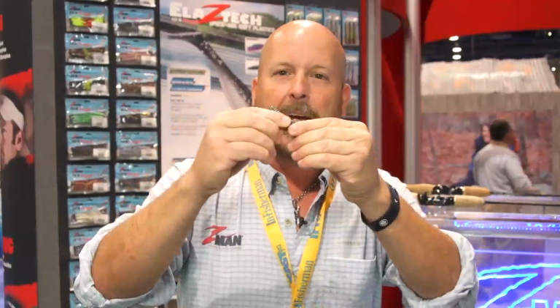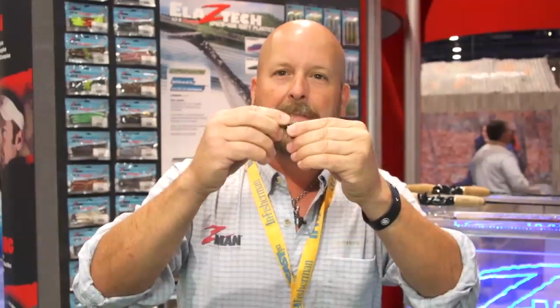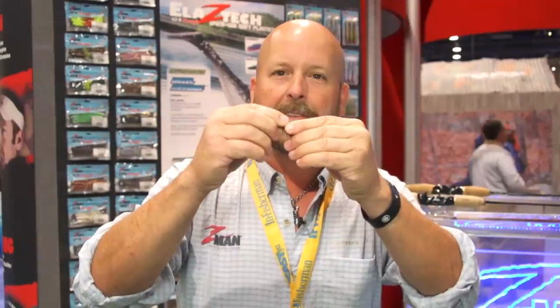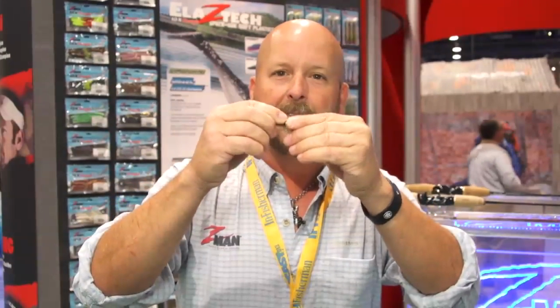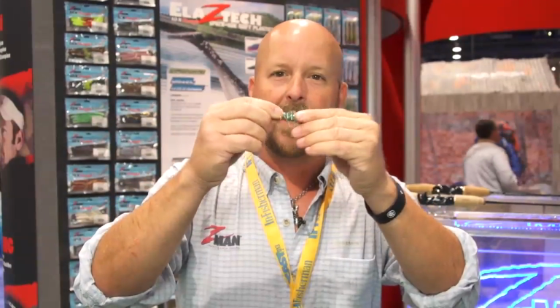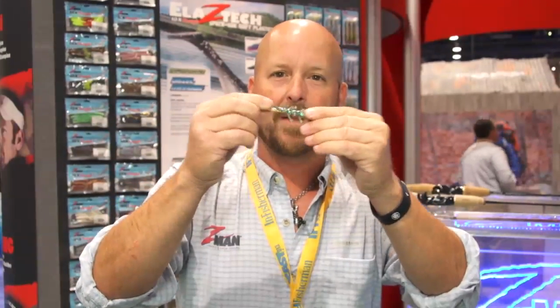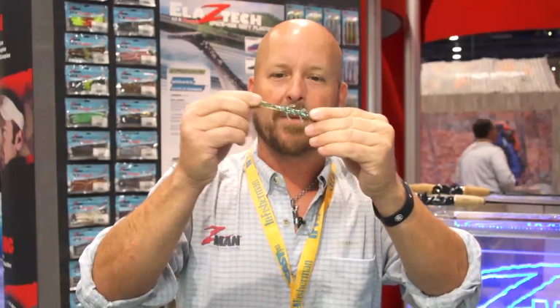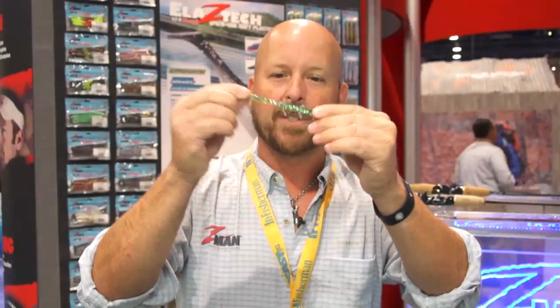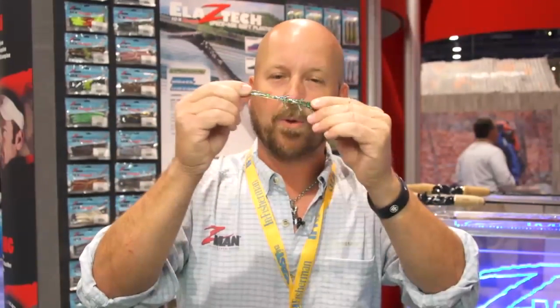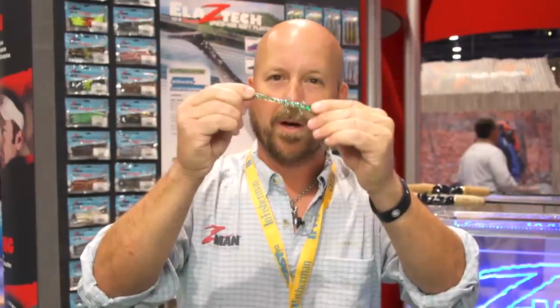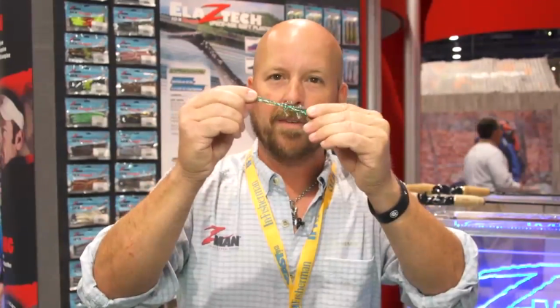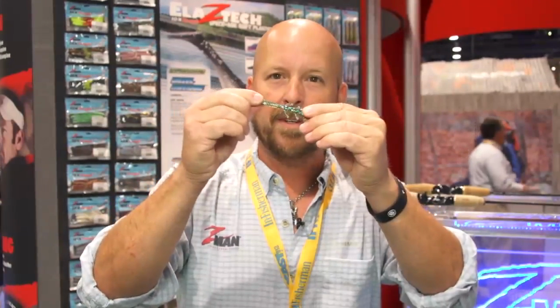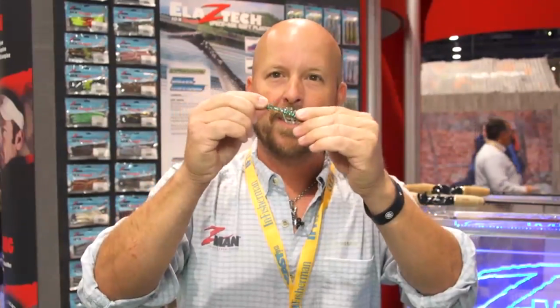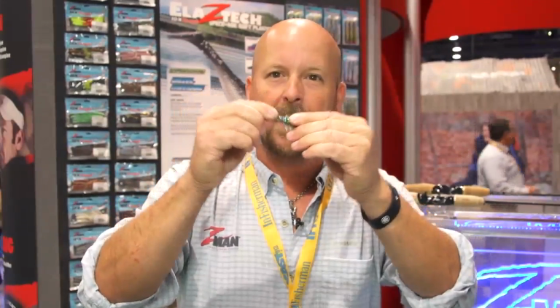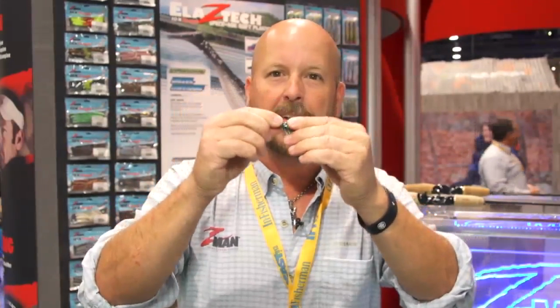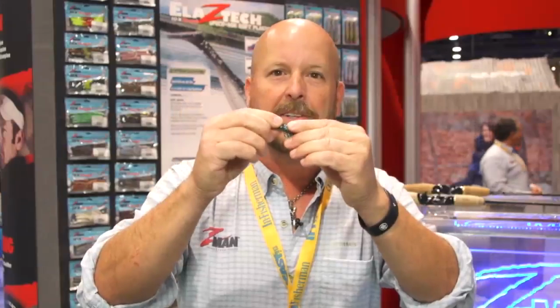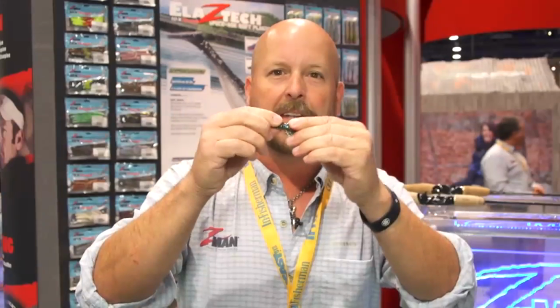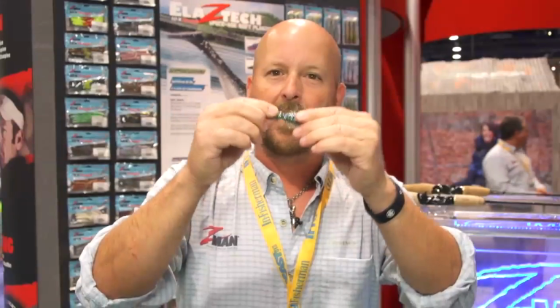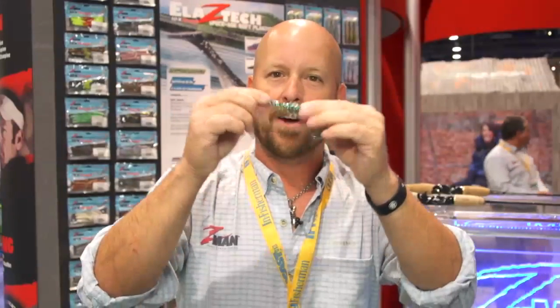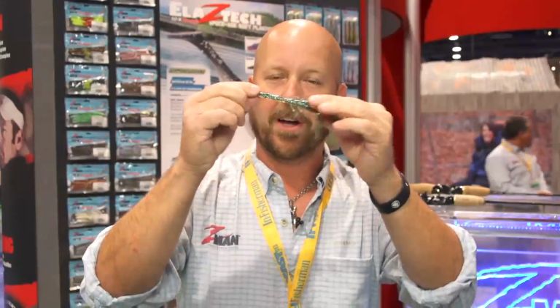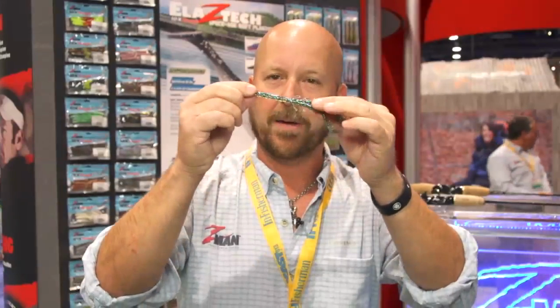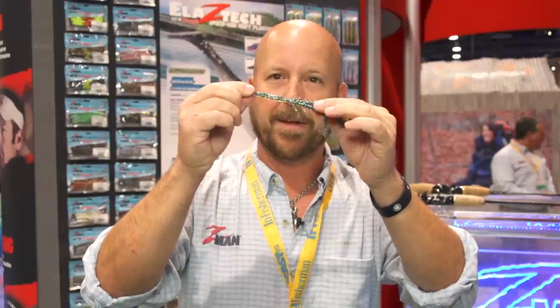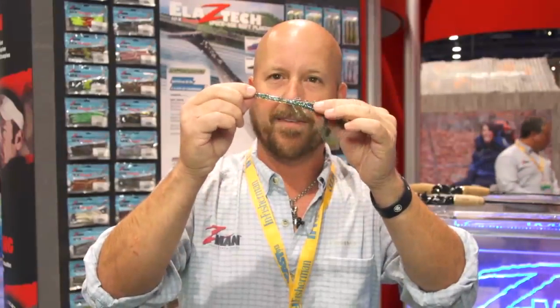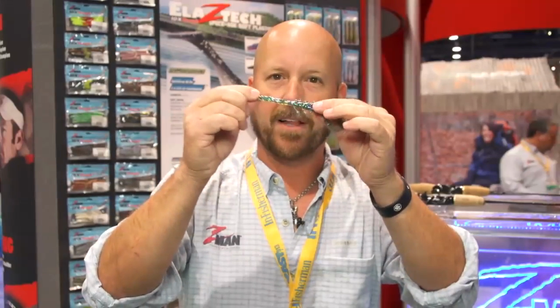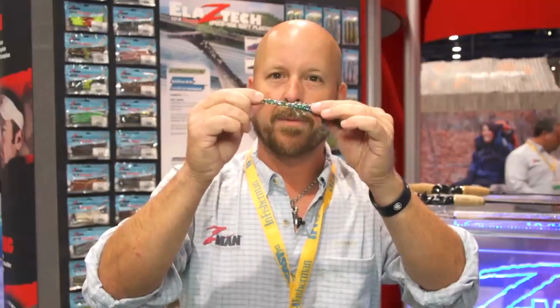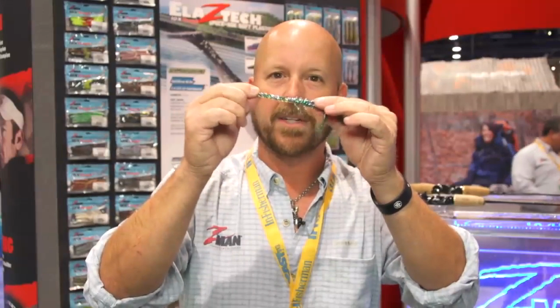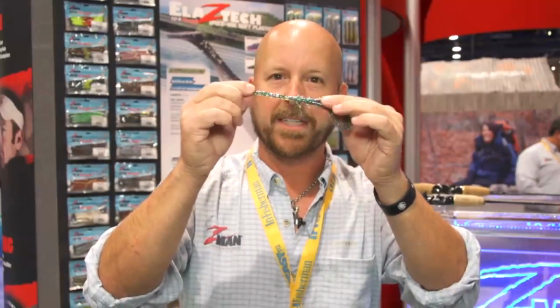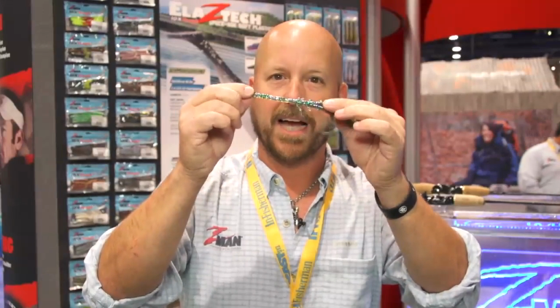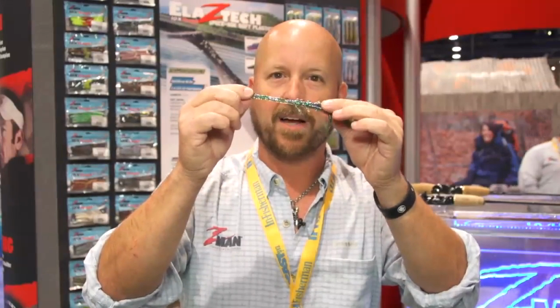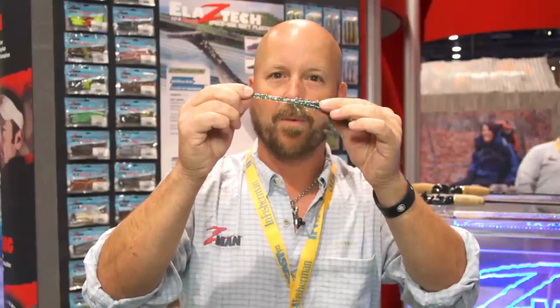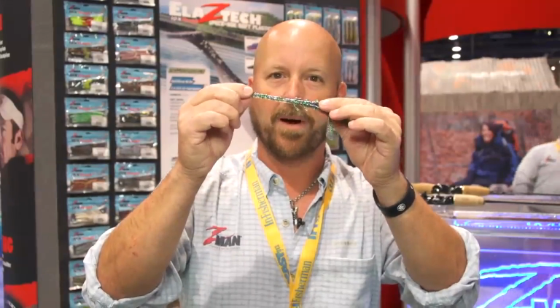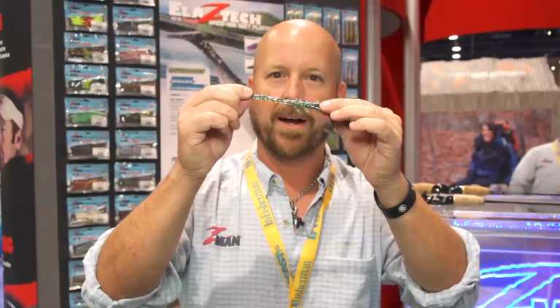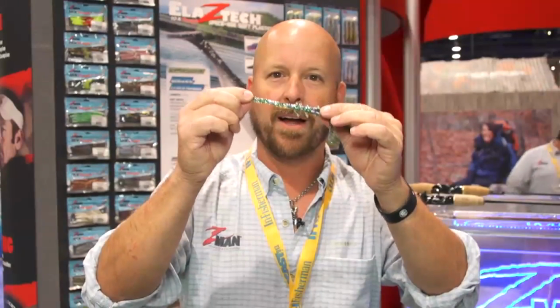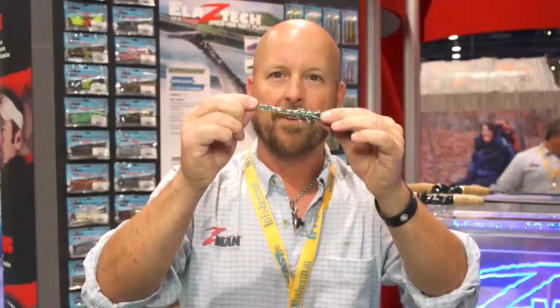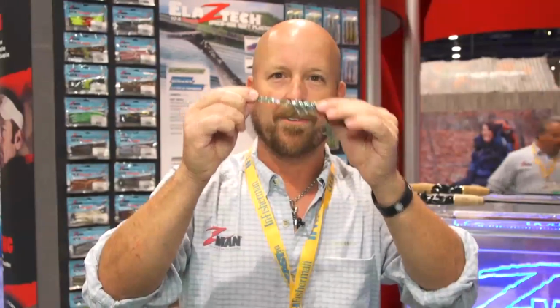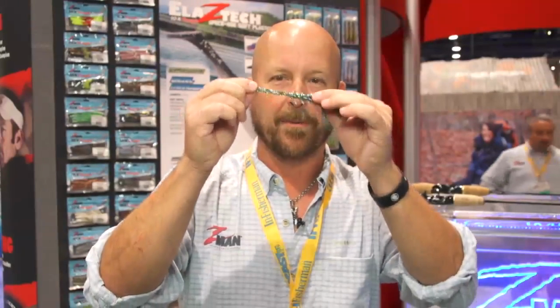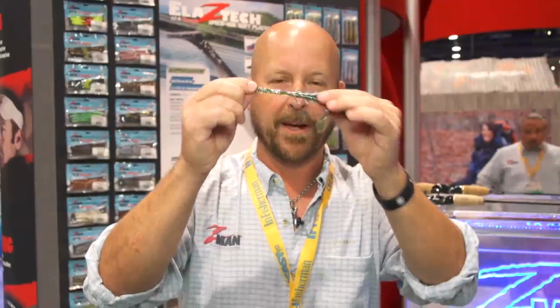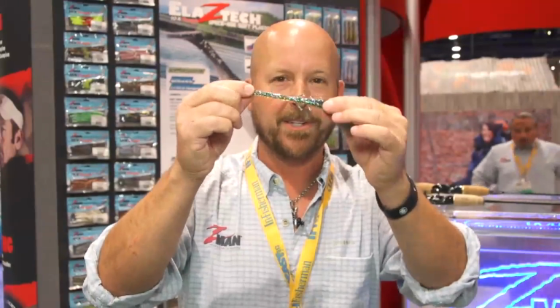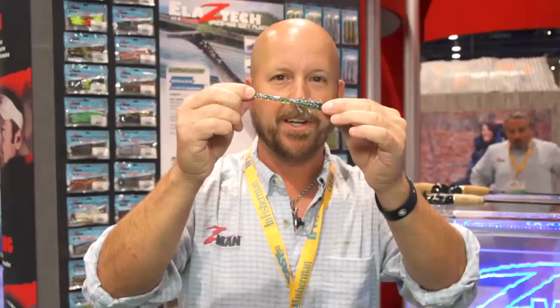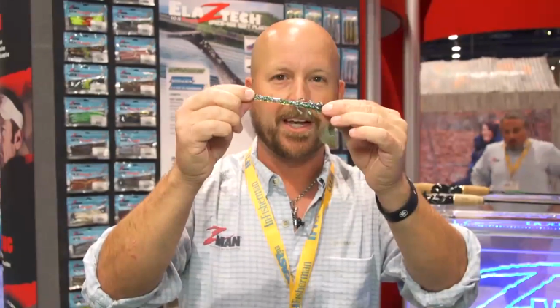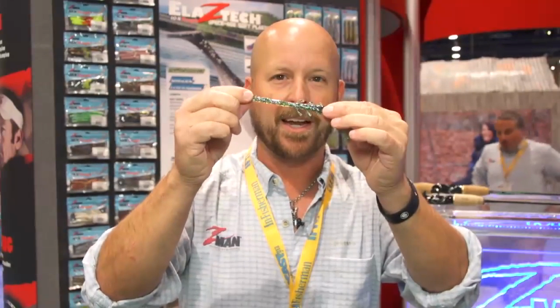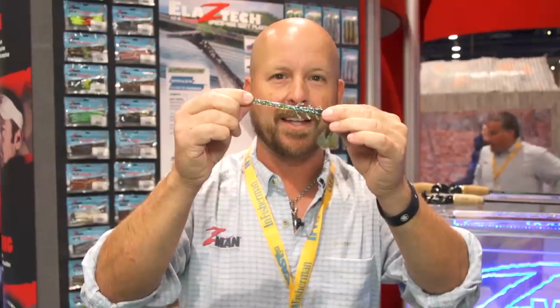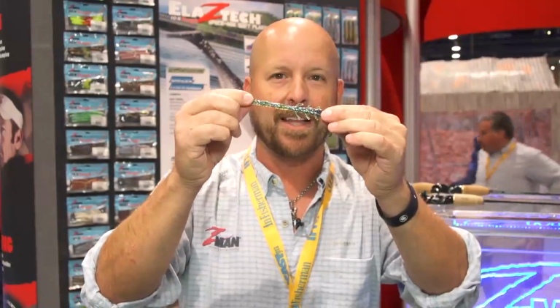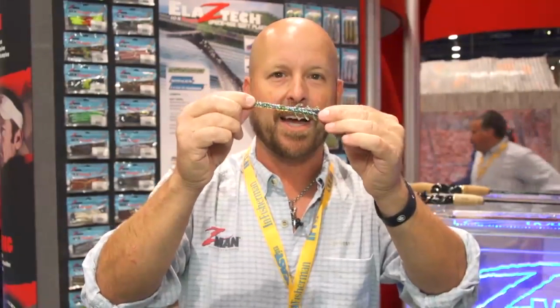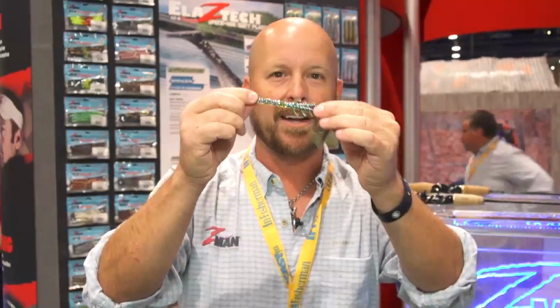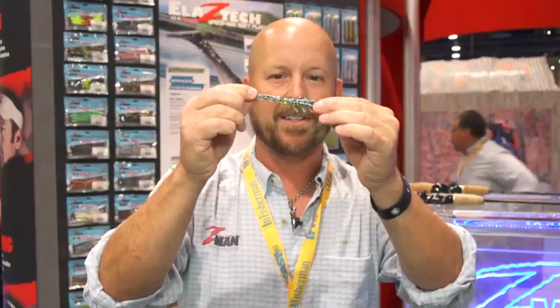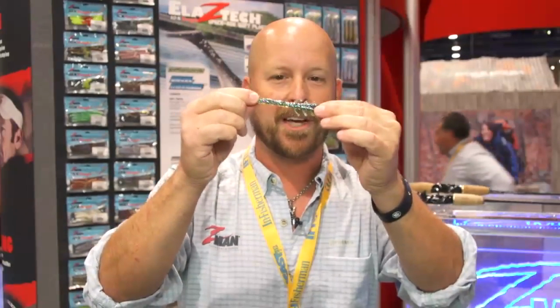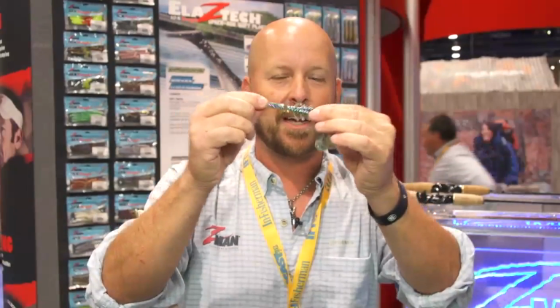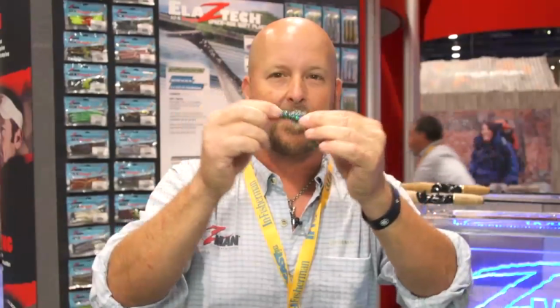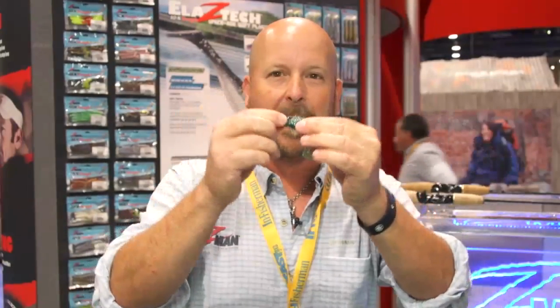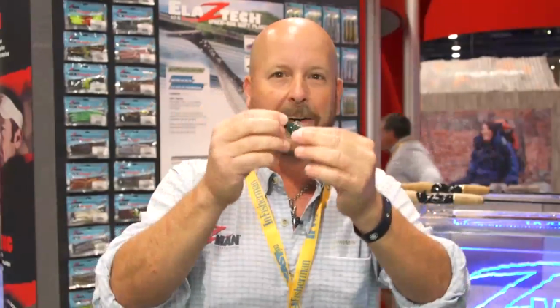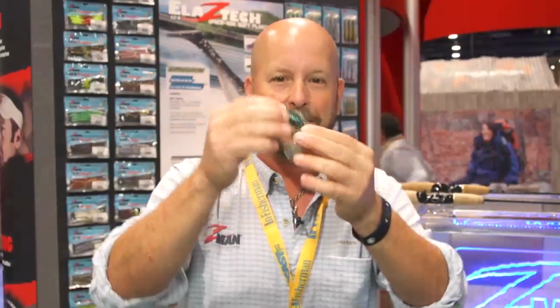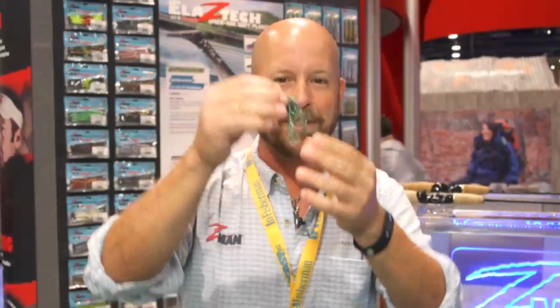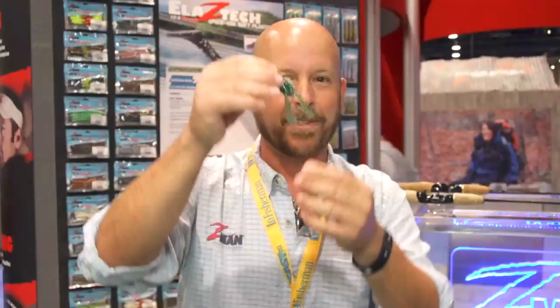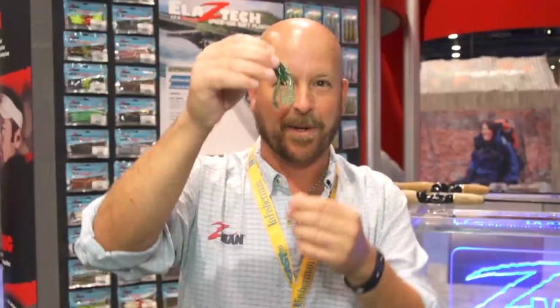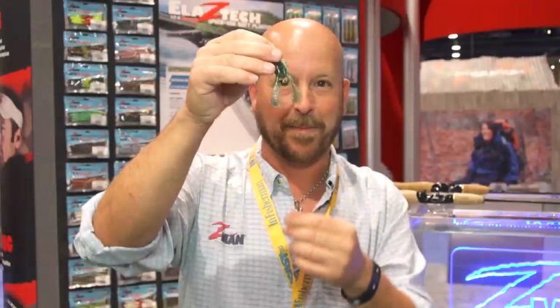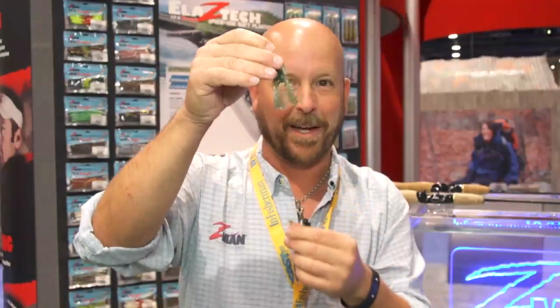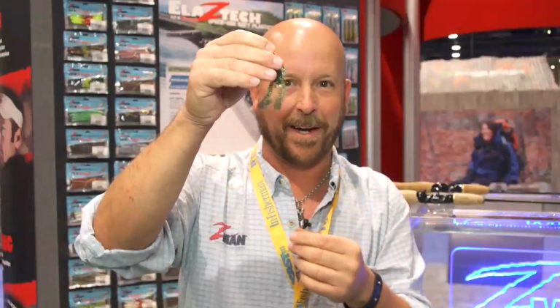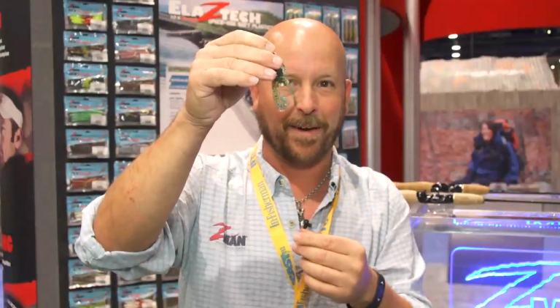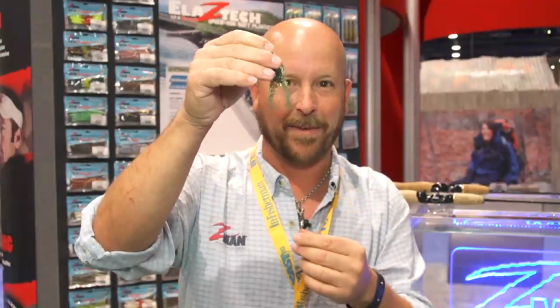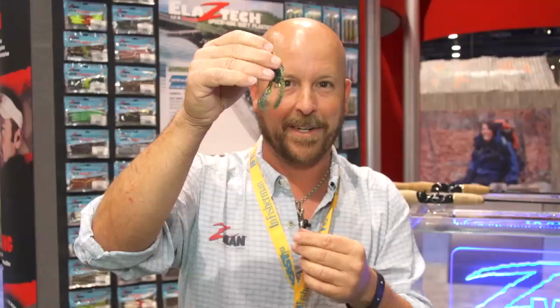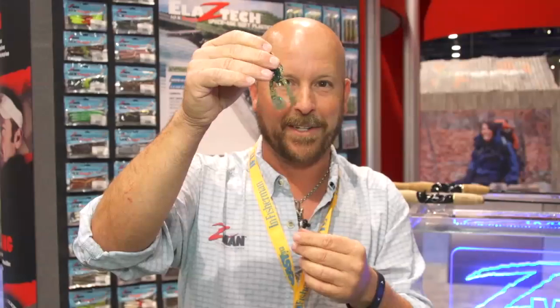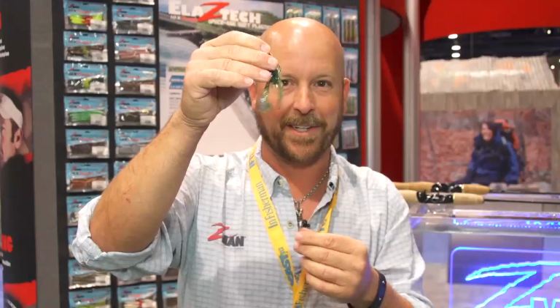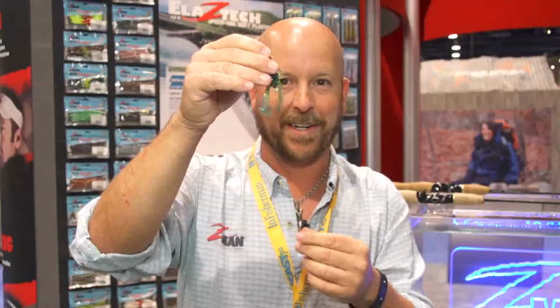We have this available in 12 new colors and they're all going to be available at Tackle Warehouse. So make sure you get online and check them out, because this is going to be a hot one this year.